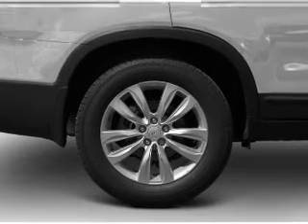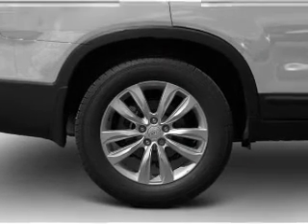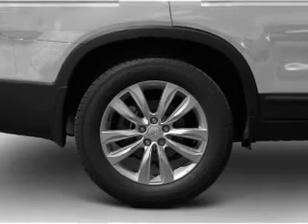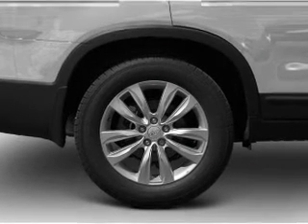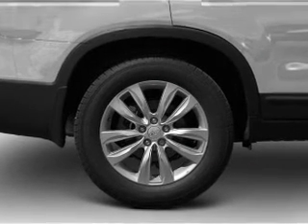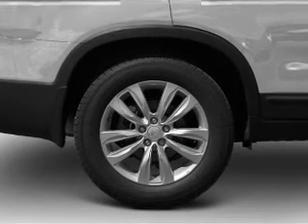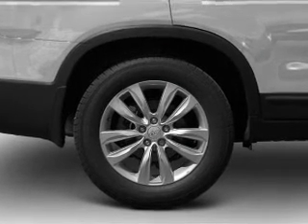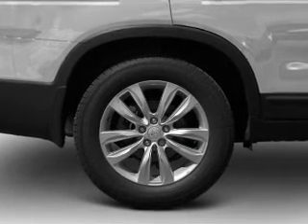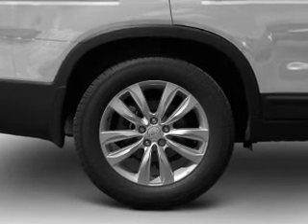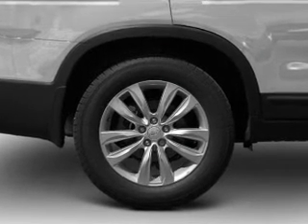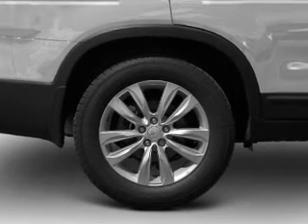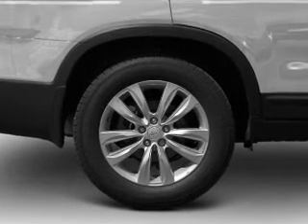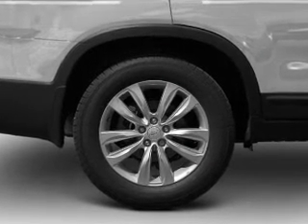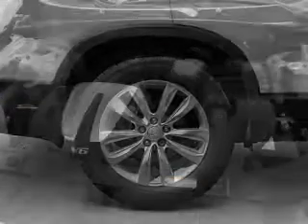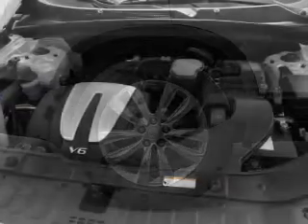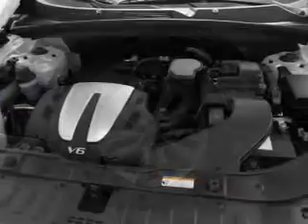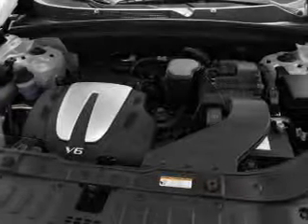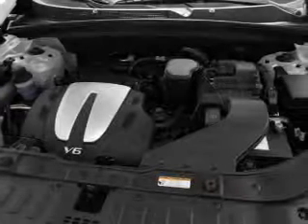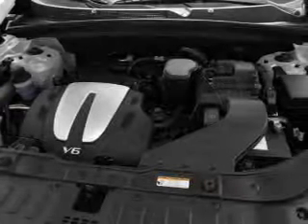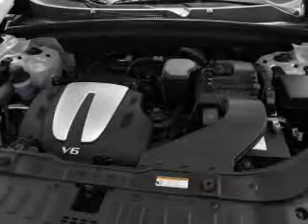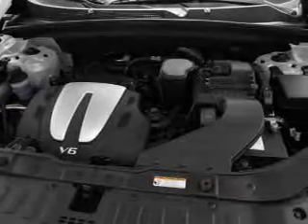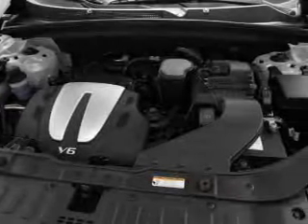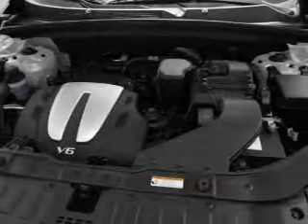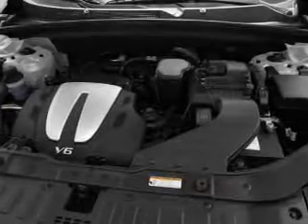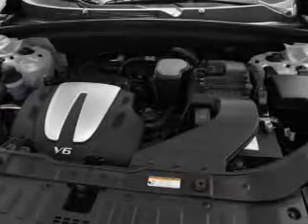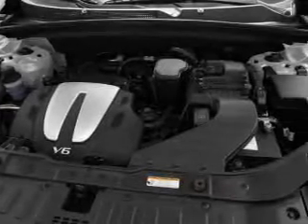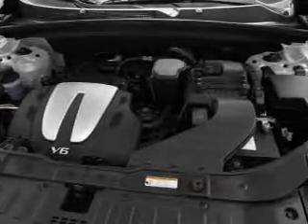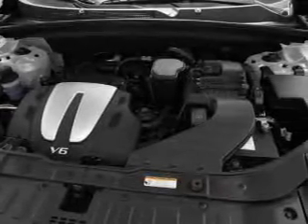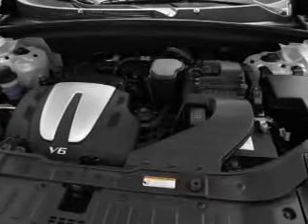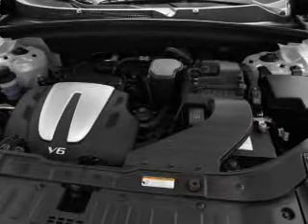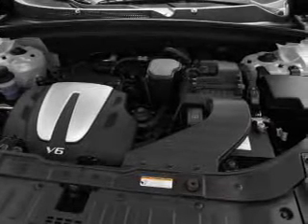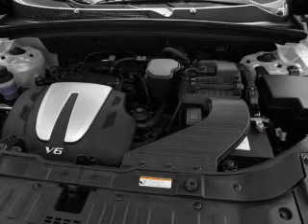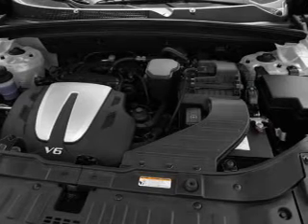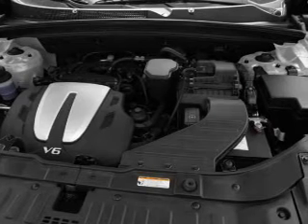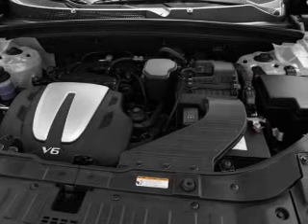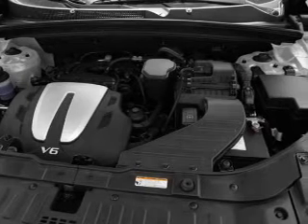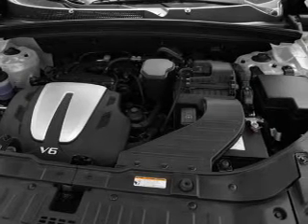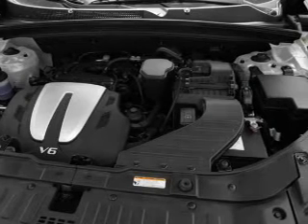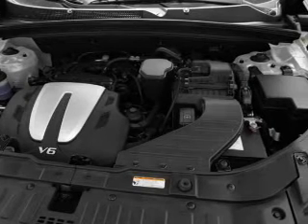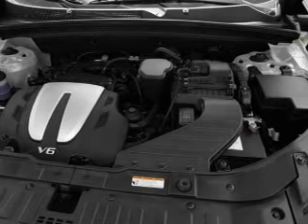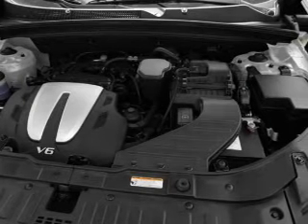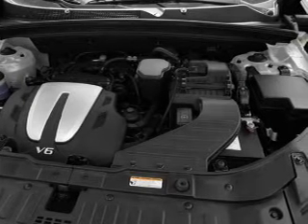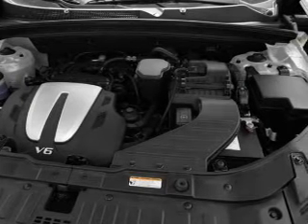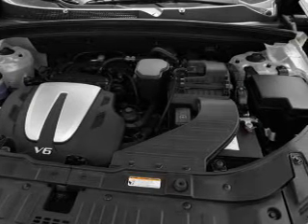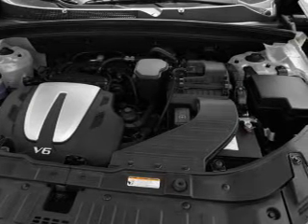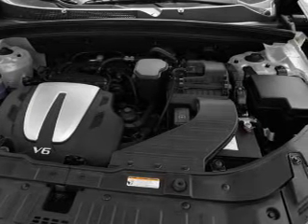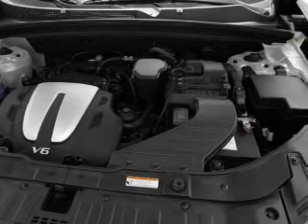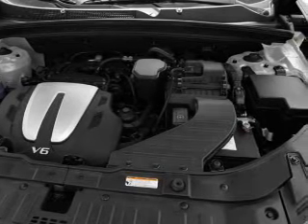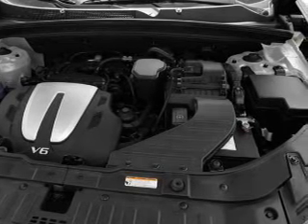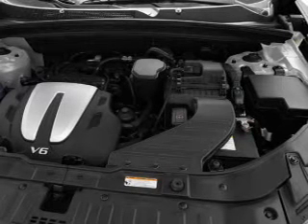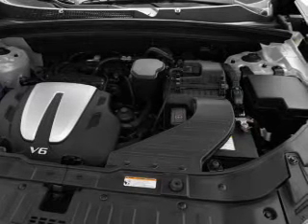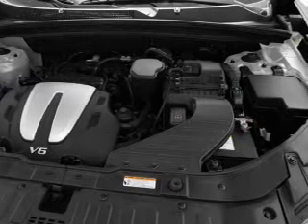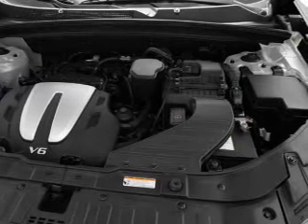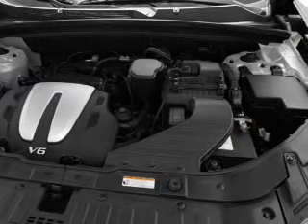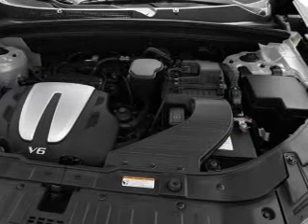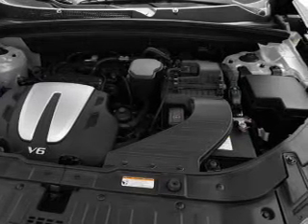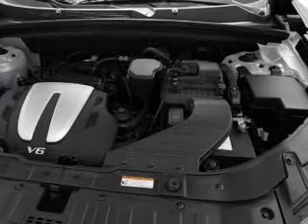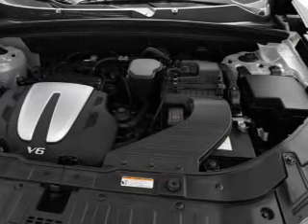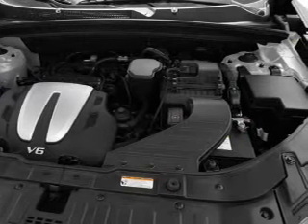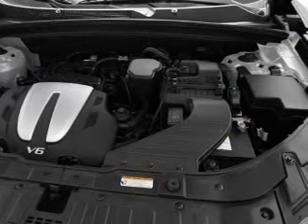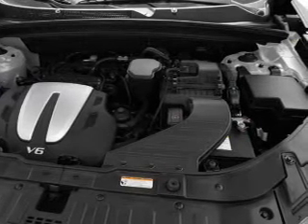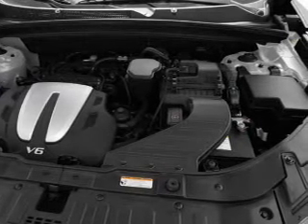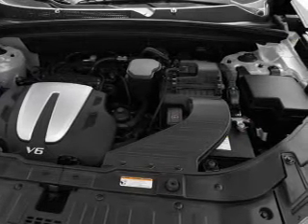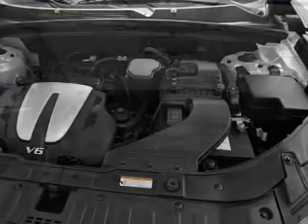Power door locks. Power windows. Power steering. Cruise control. Power mirrors. An AM-FM stereo with a CD player.